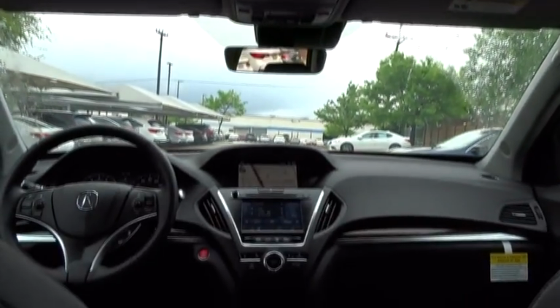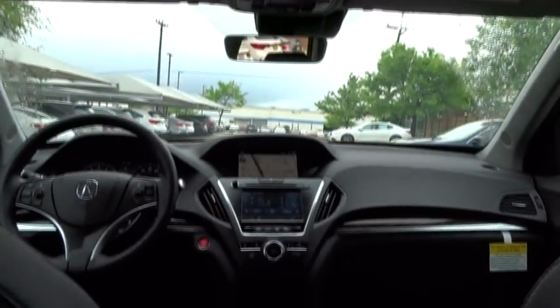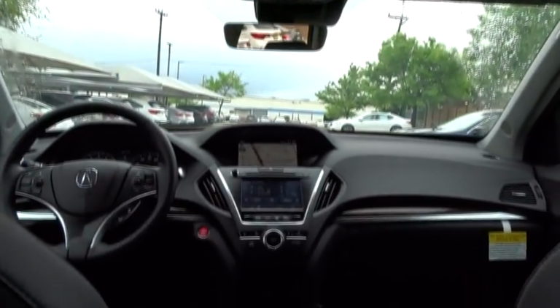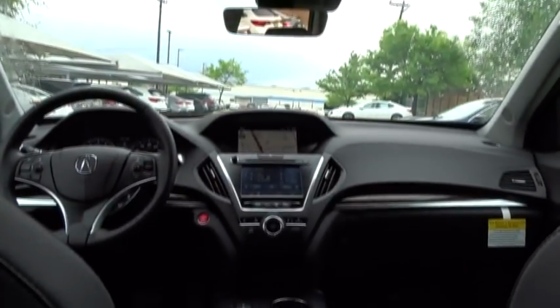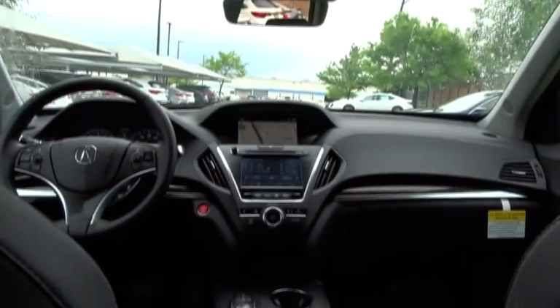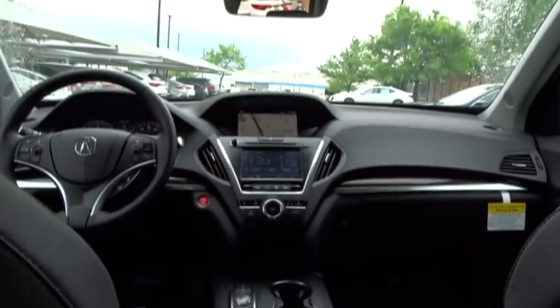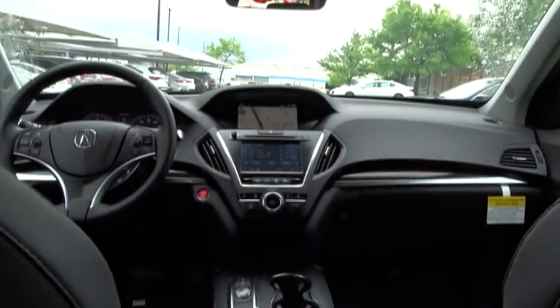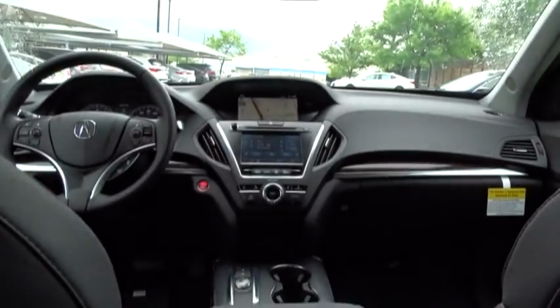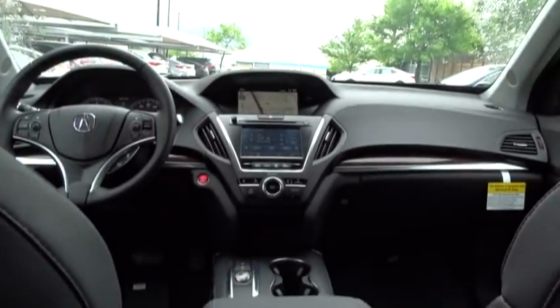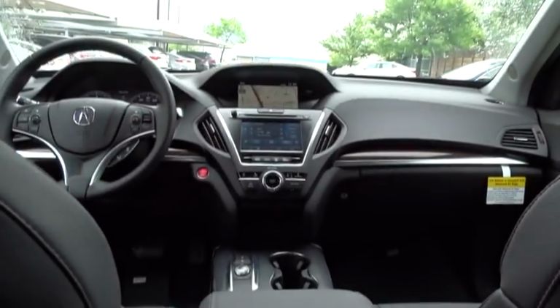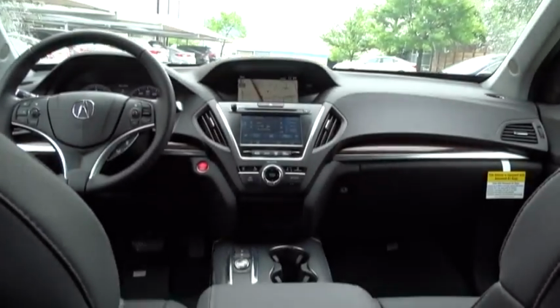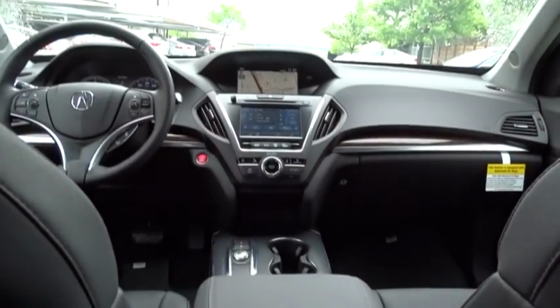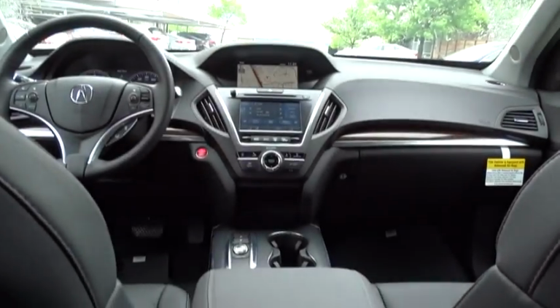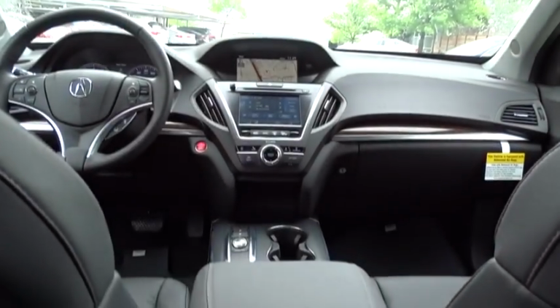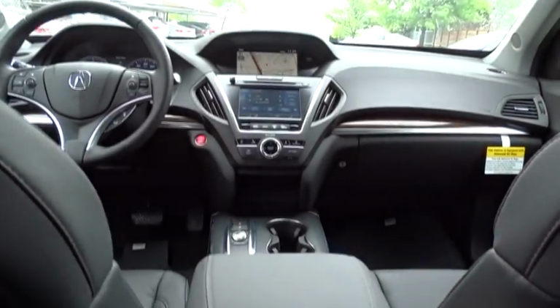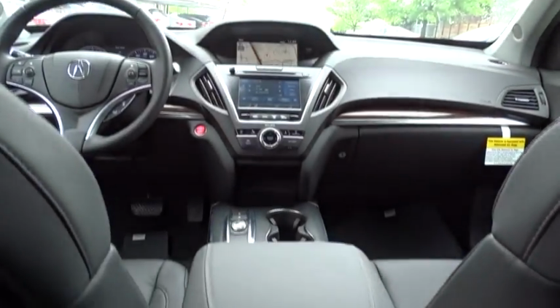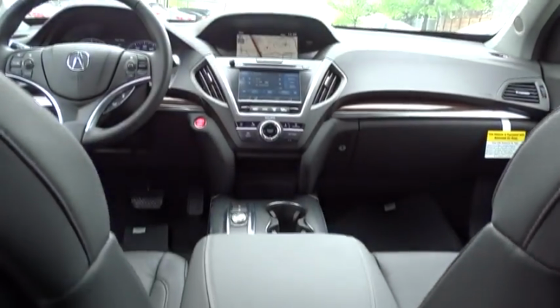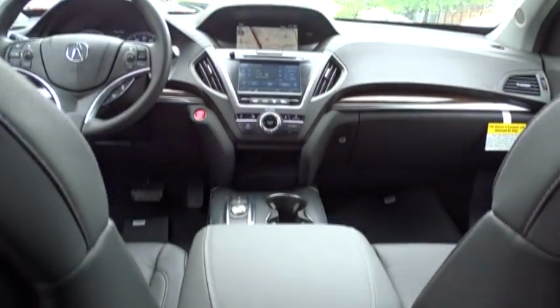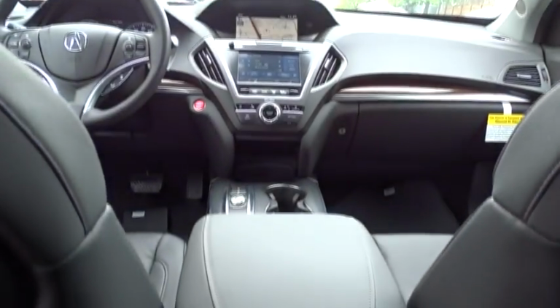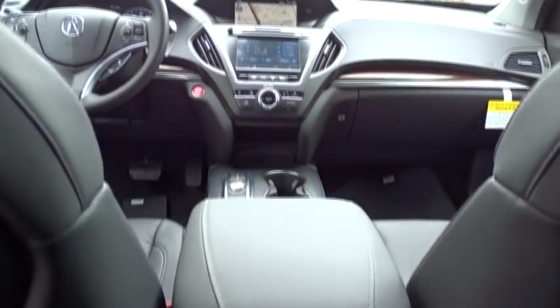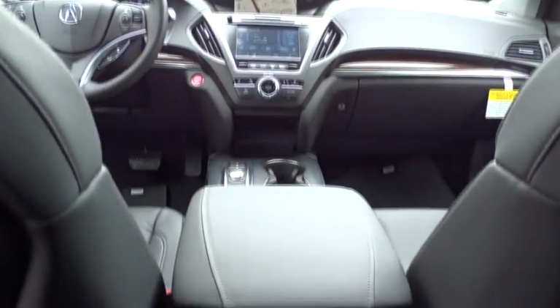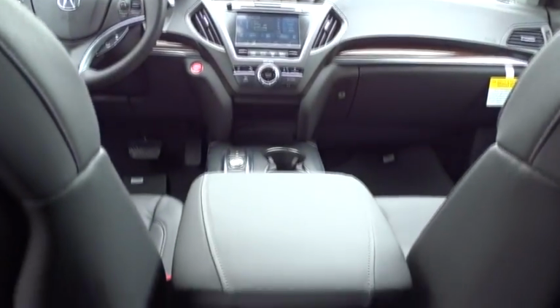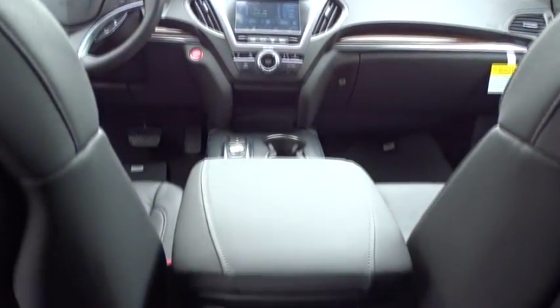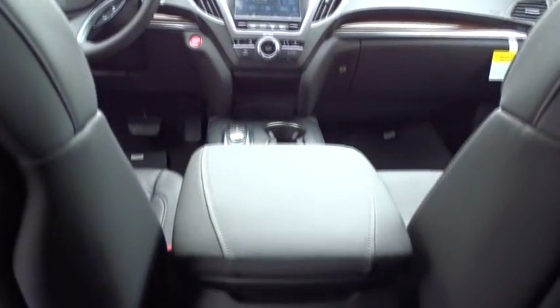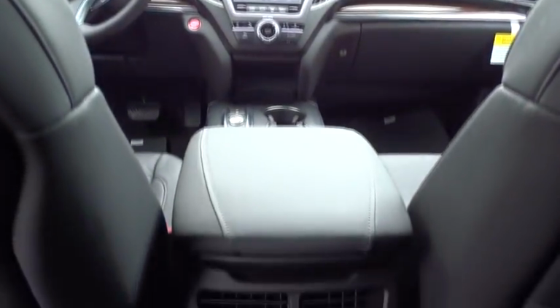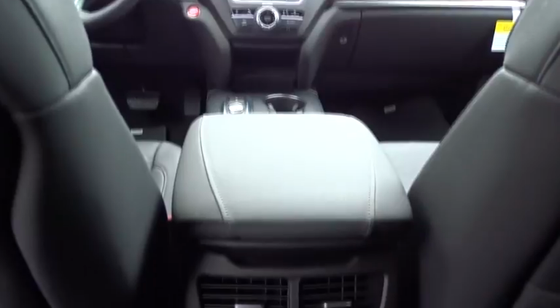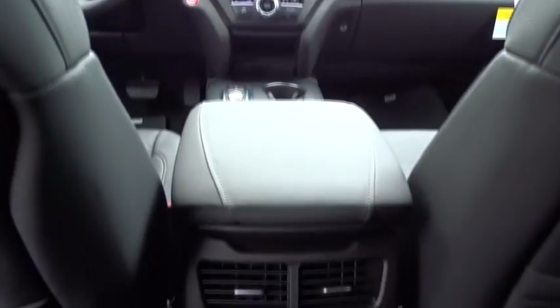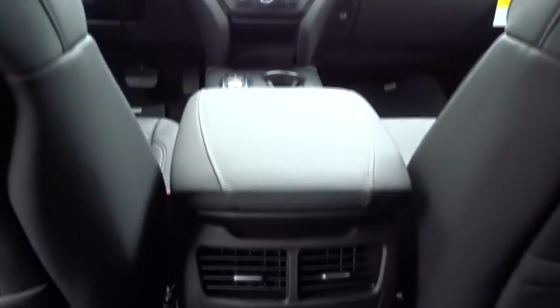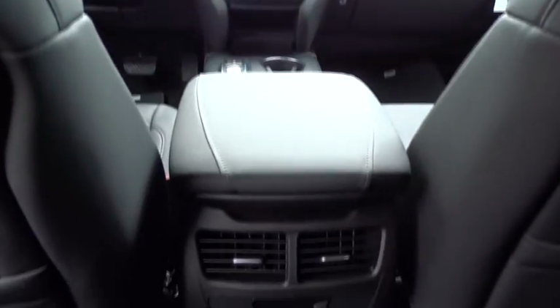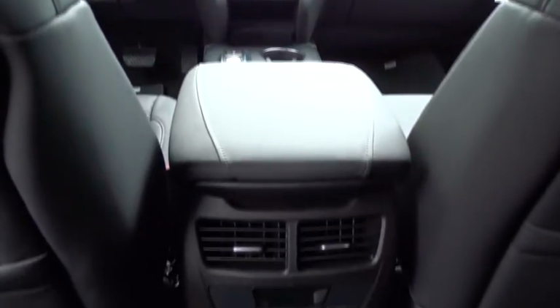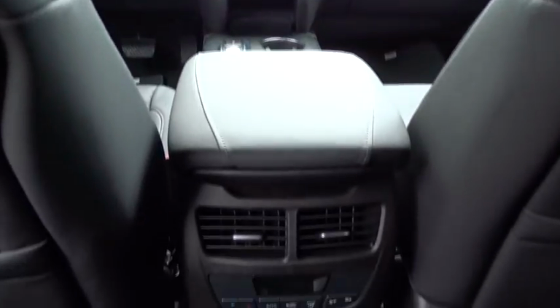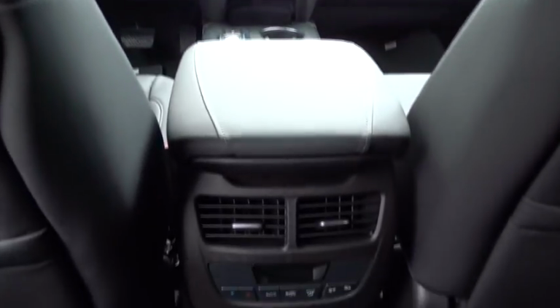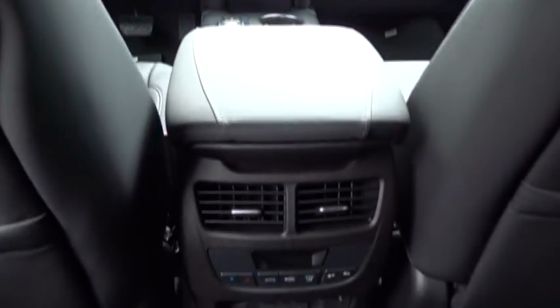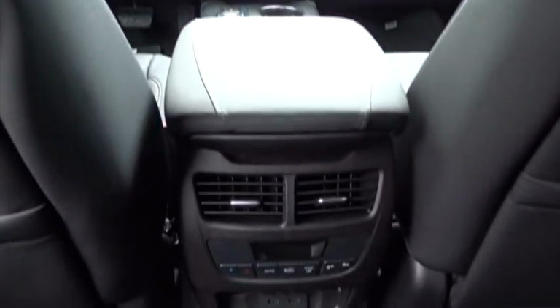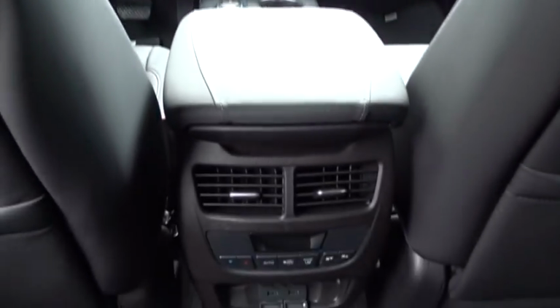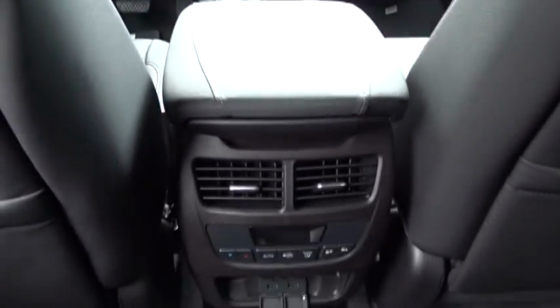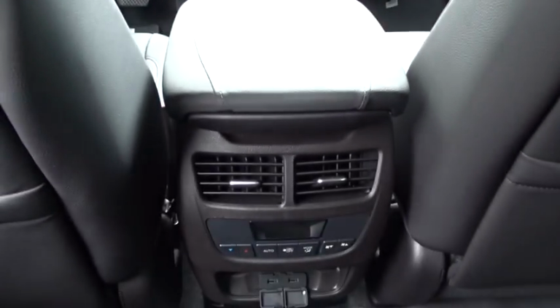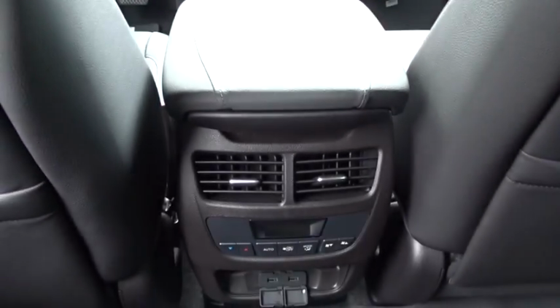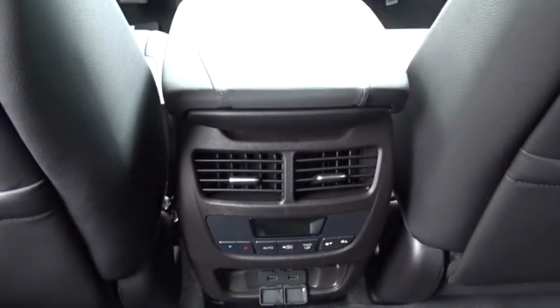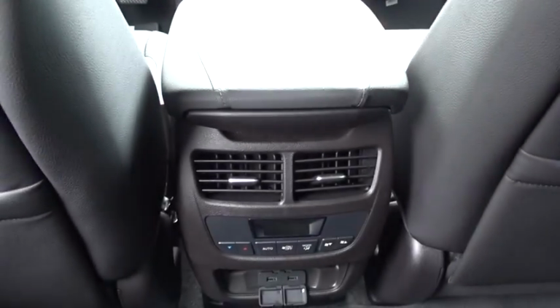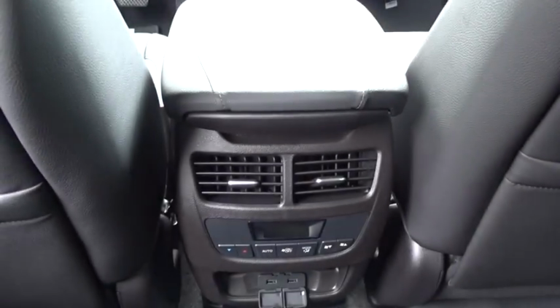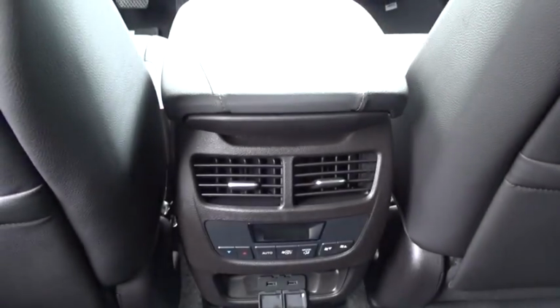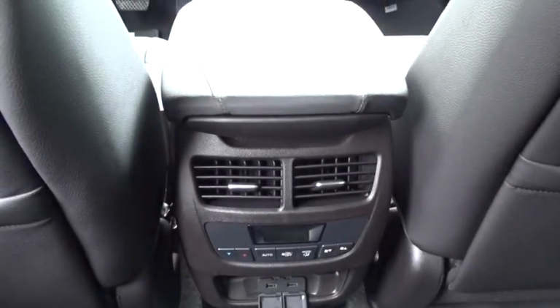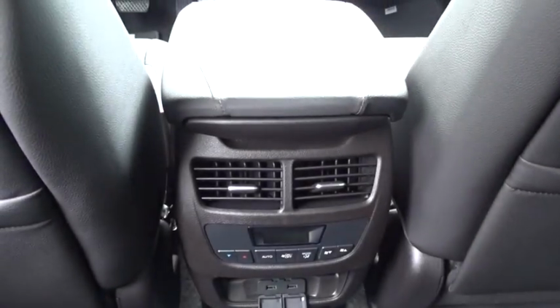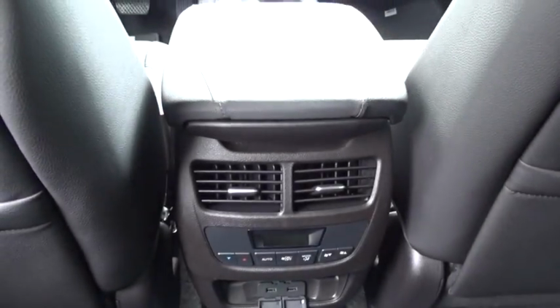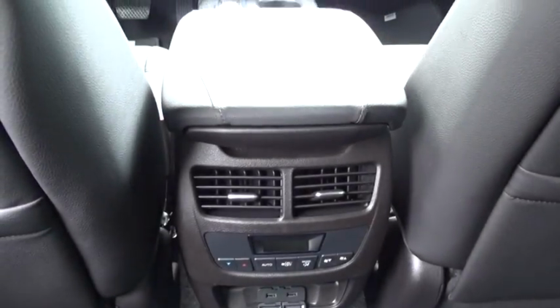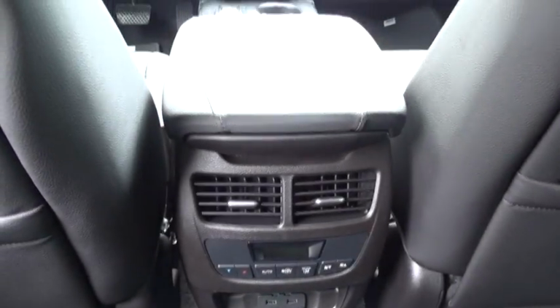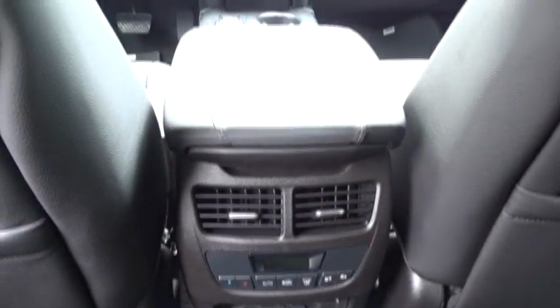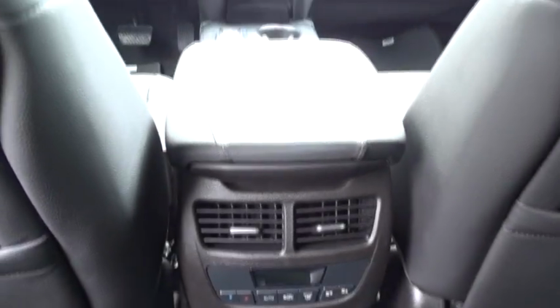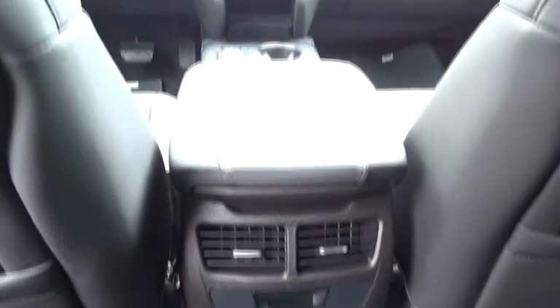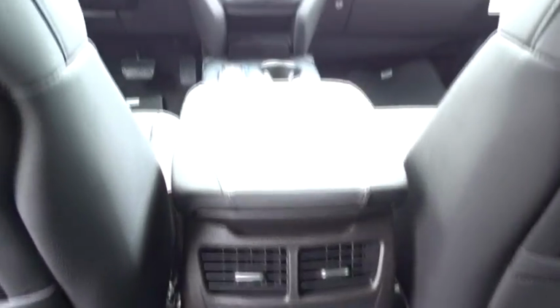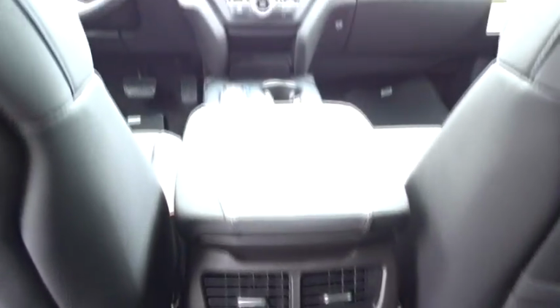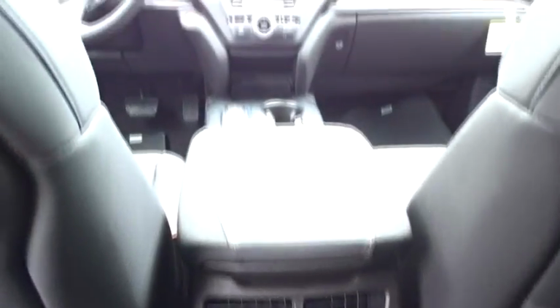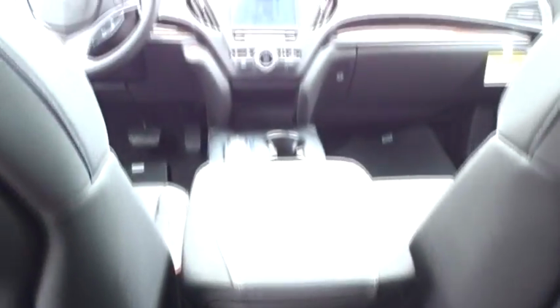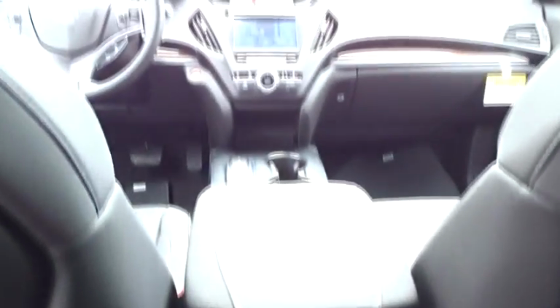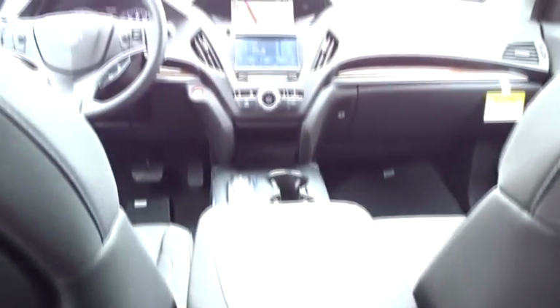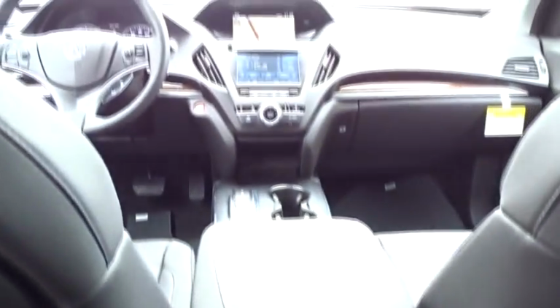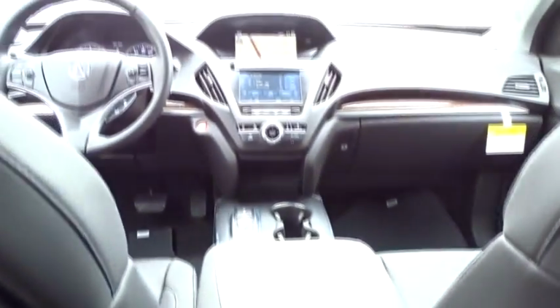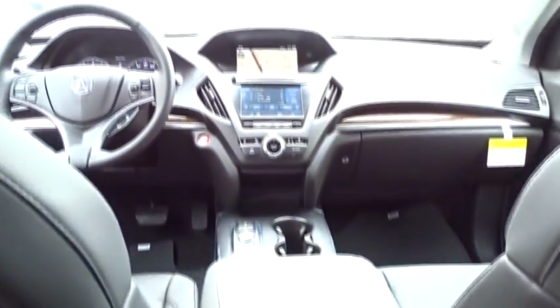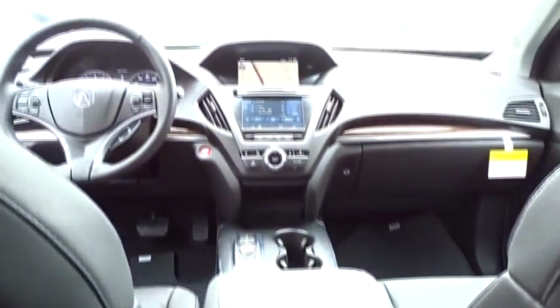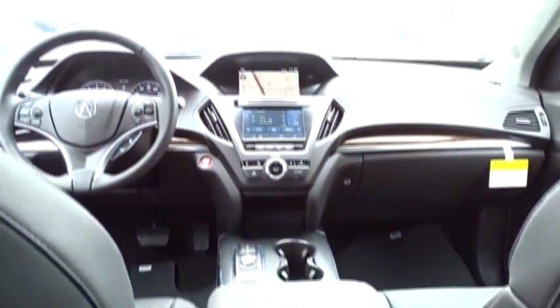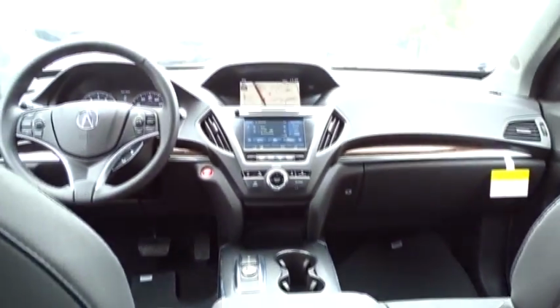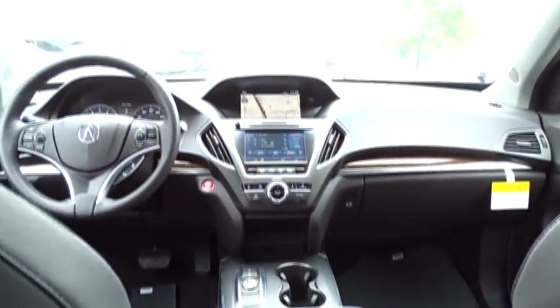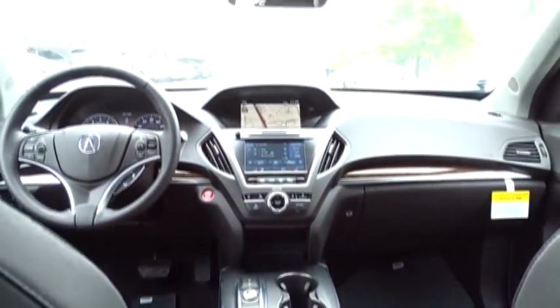Power steering, adjustable steering wheel, cruise control, hard disk drive media storage, keyless start, floor mats.